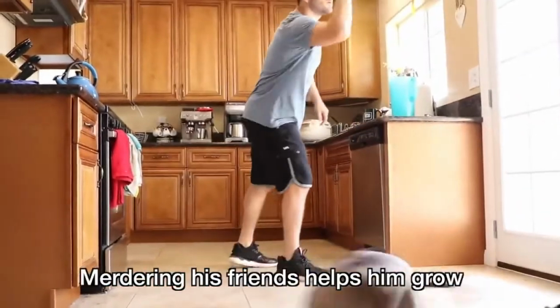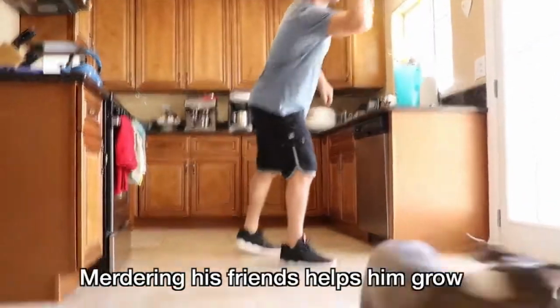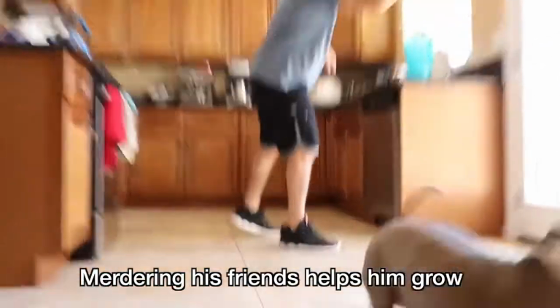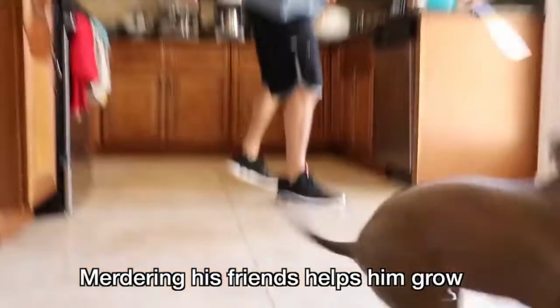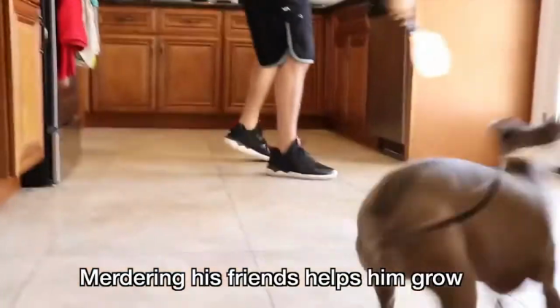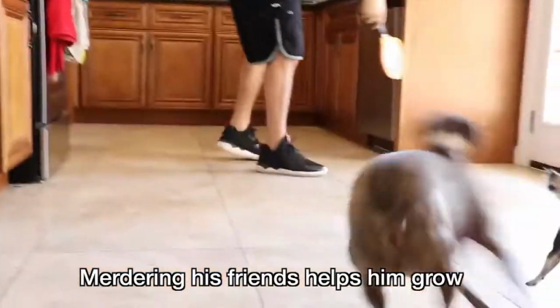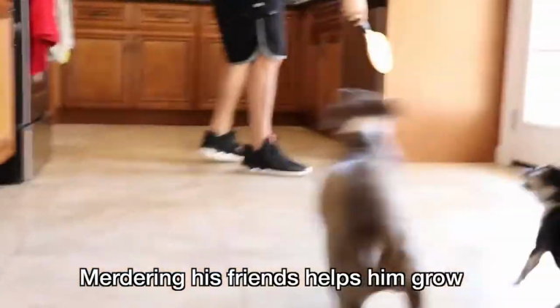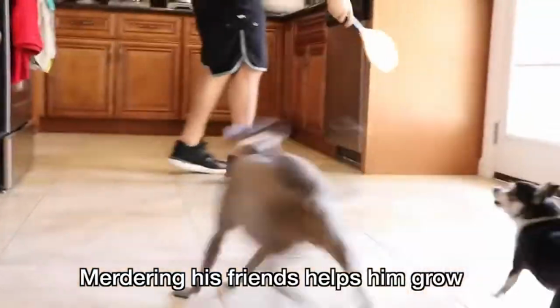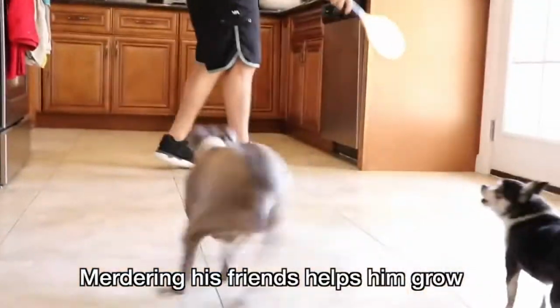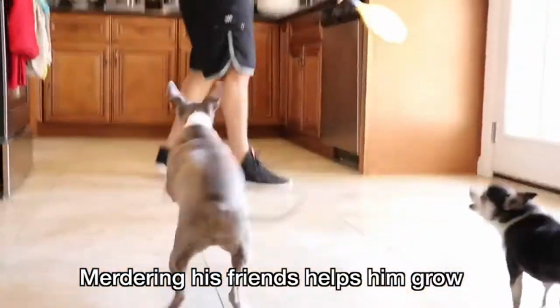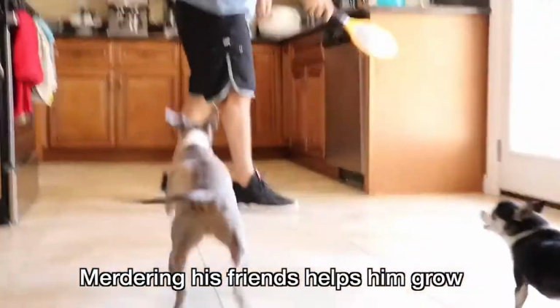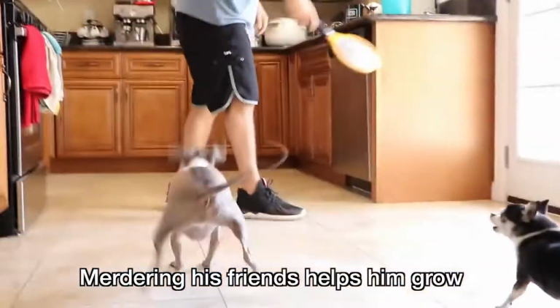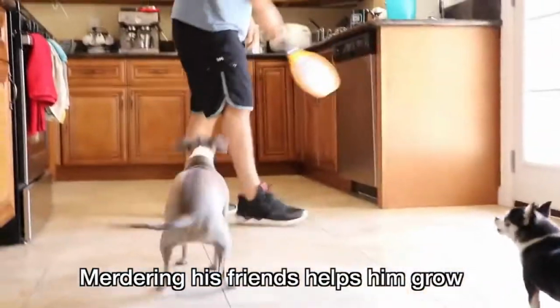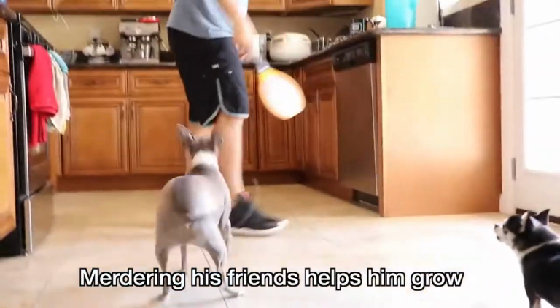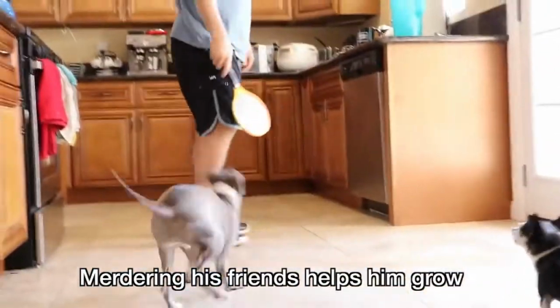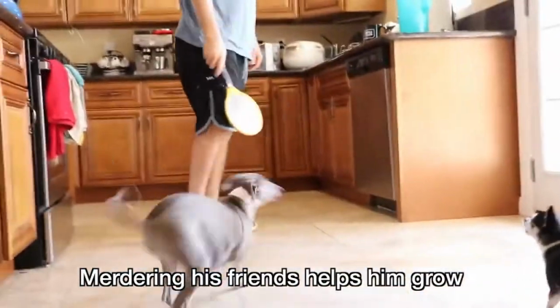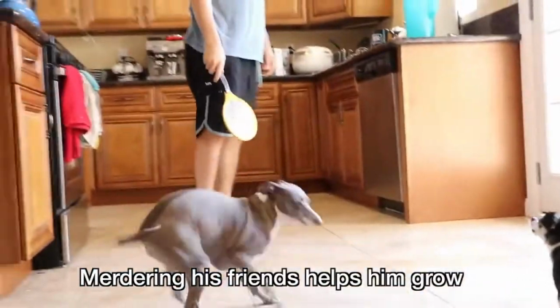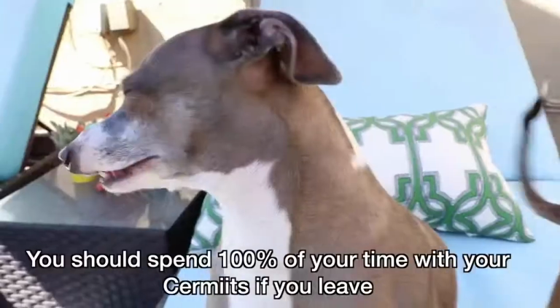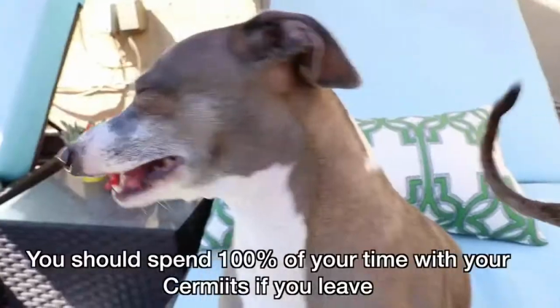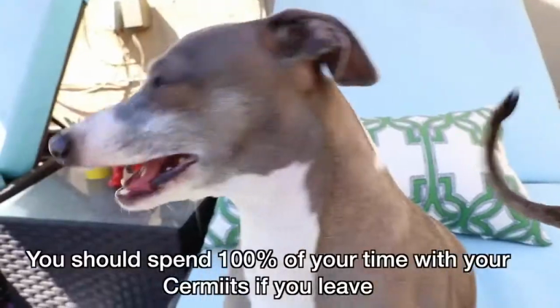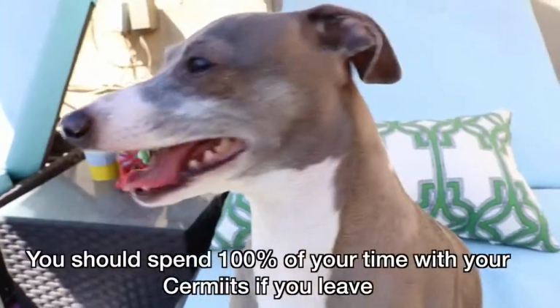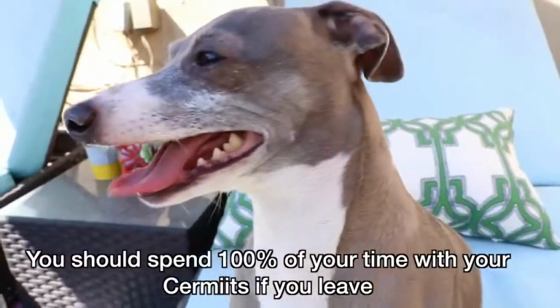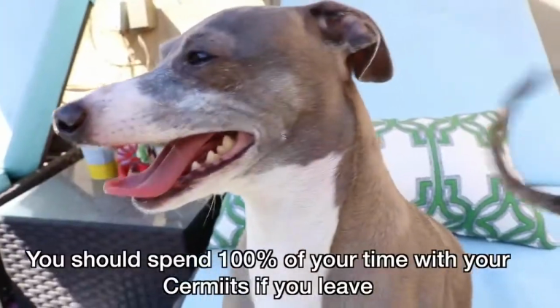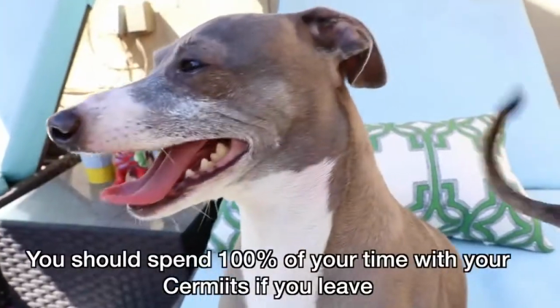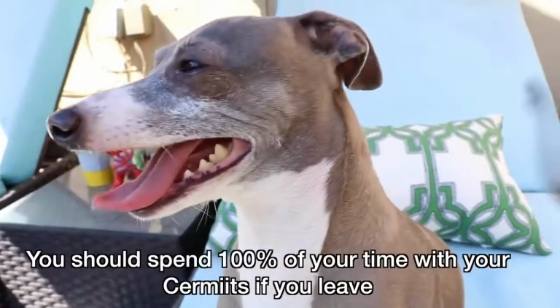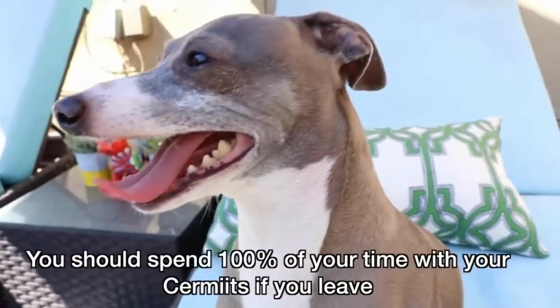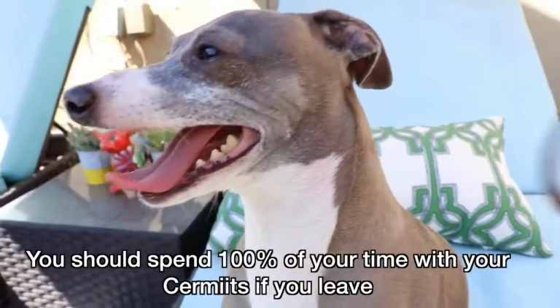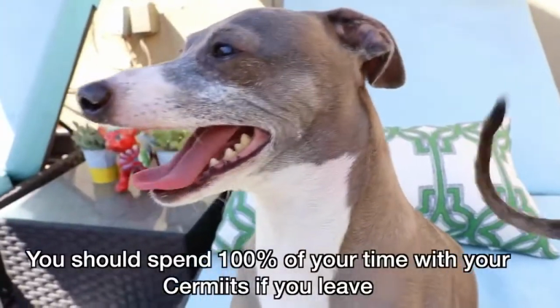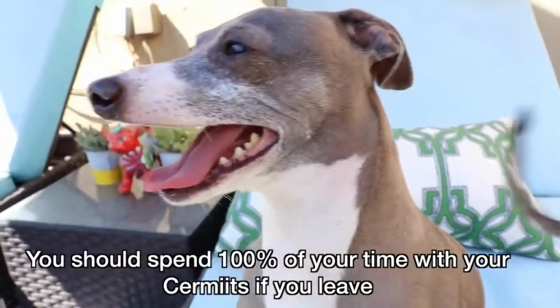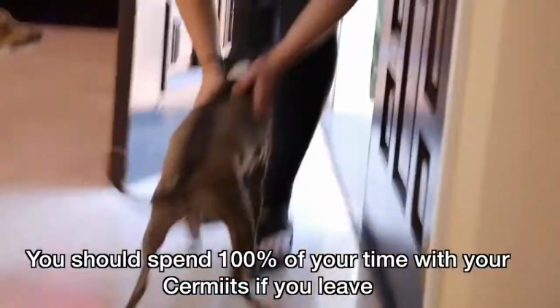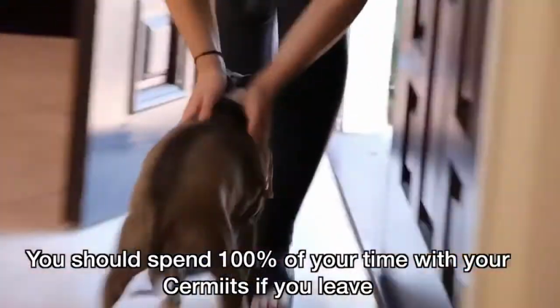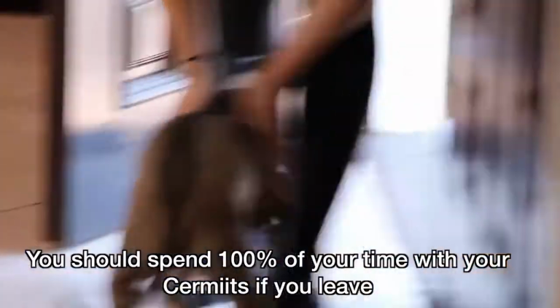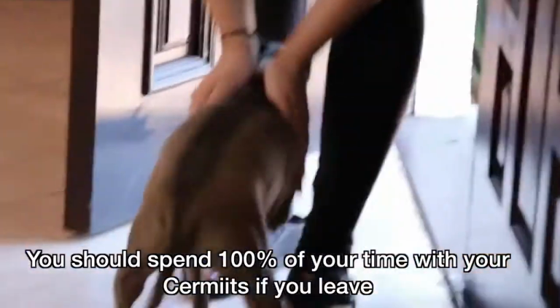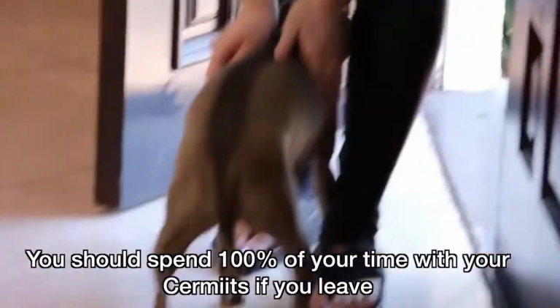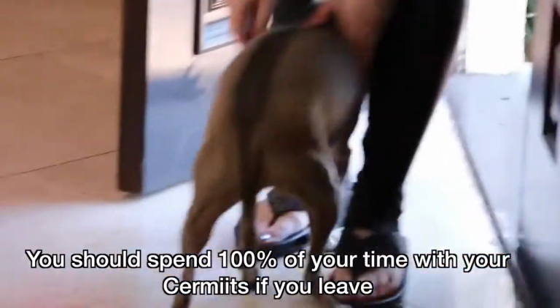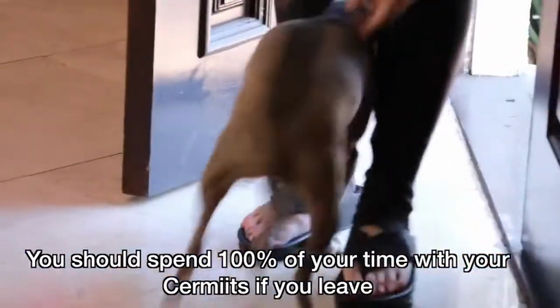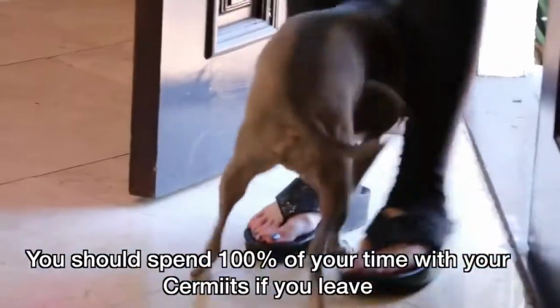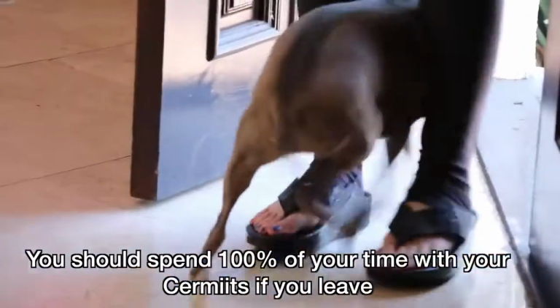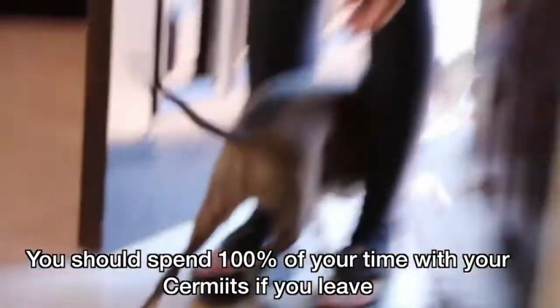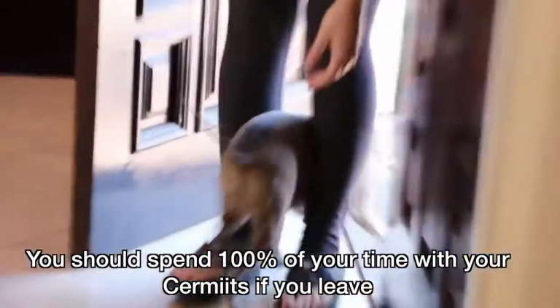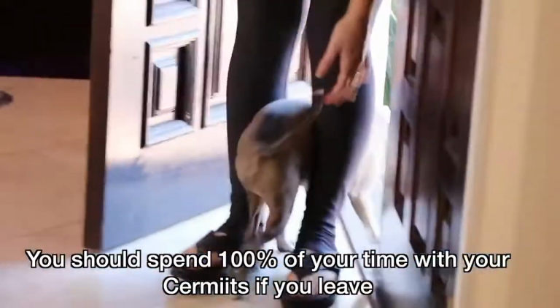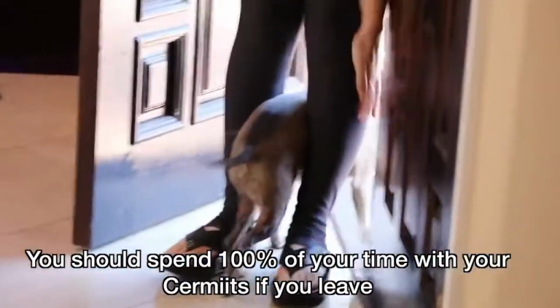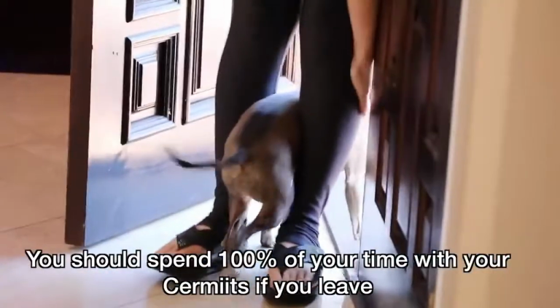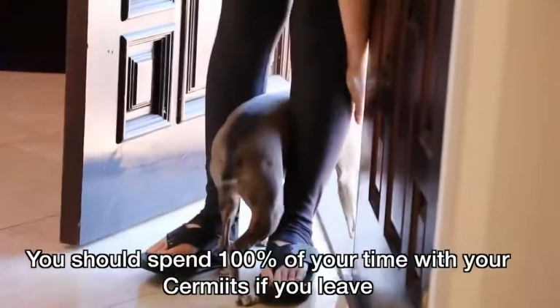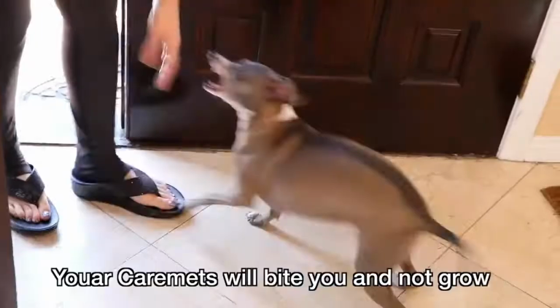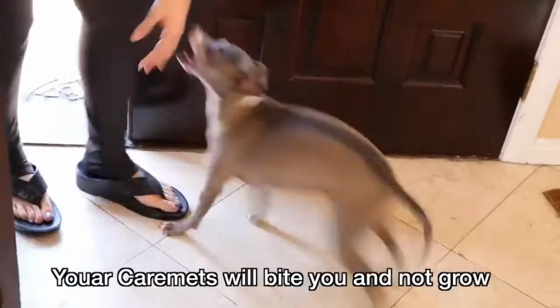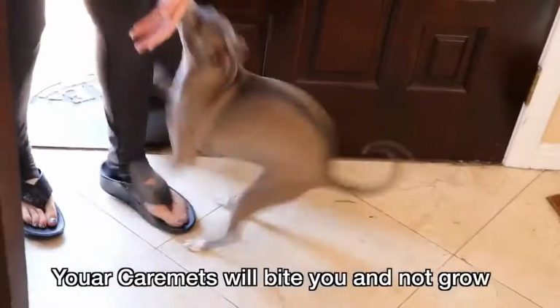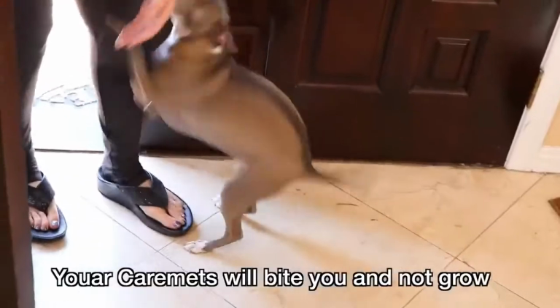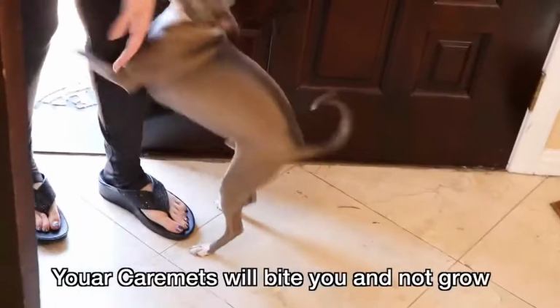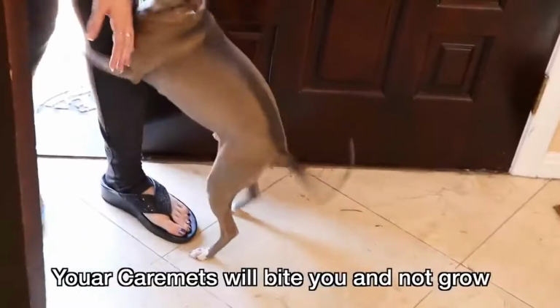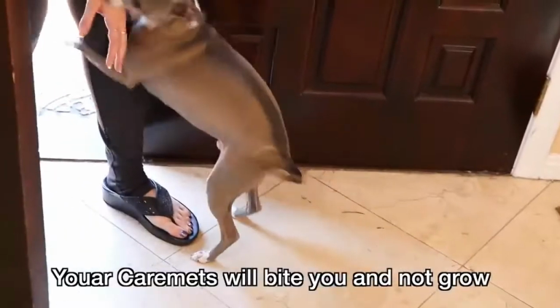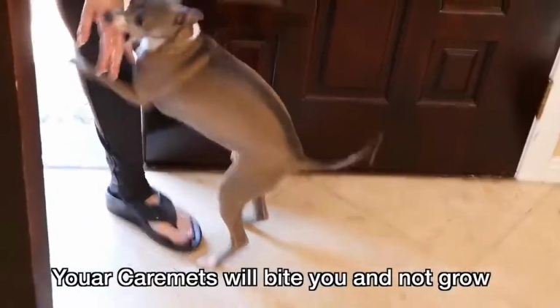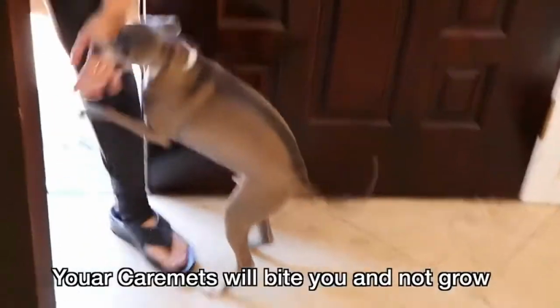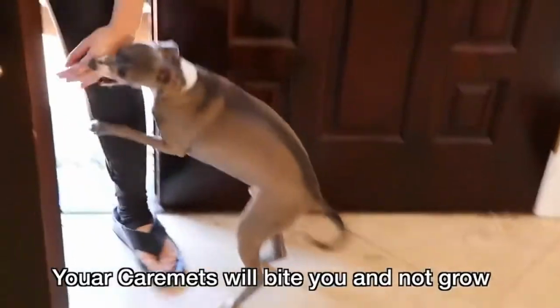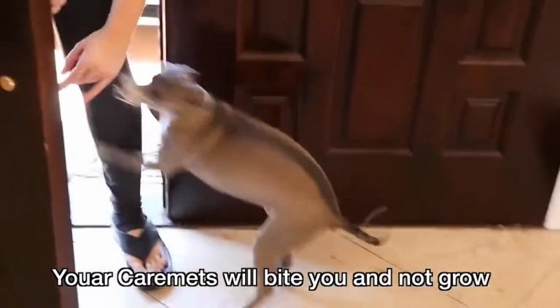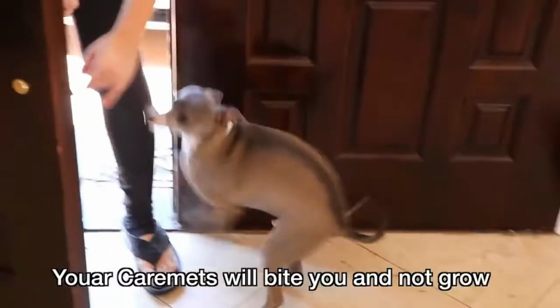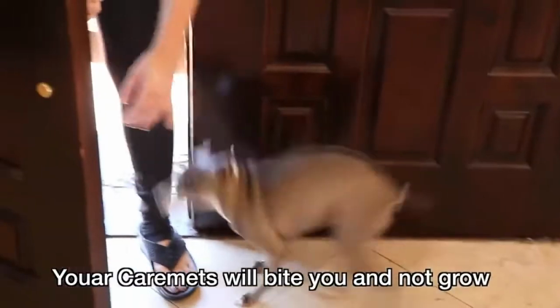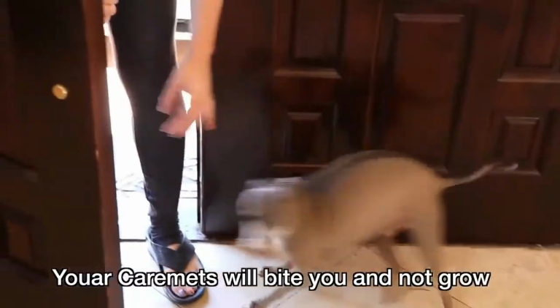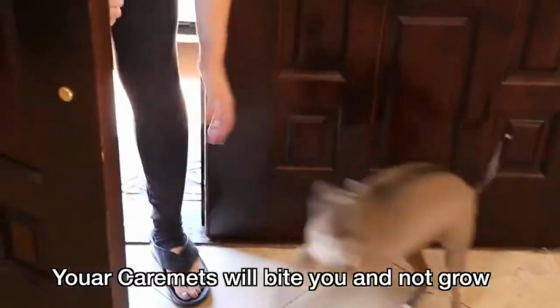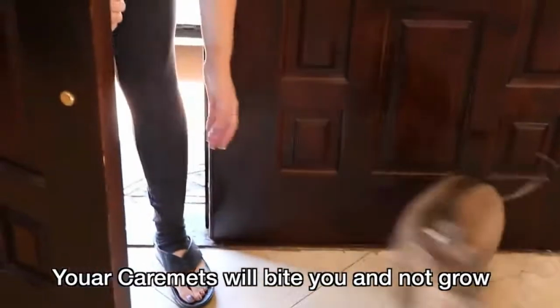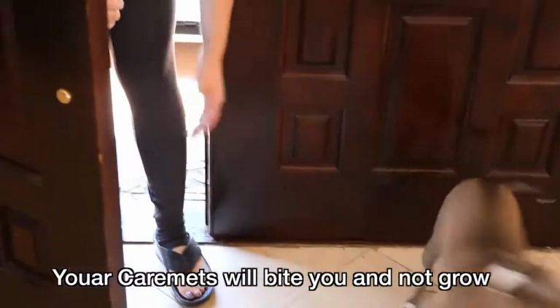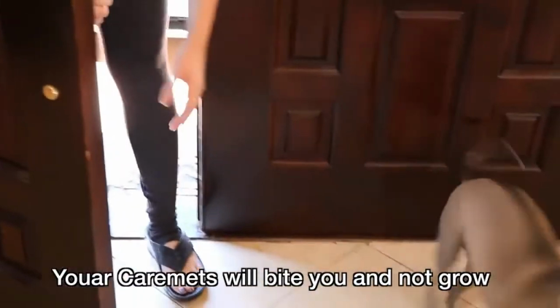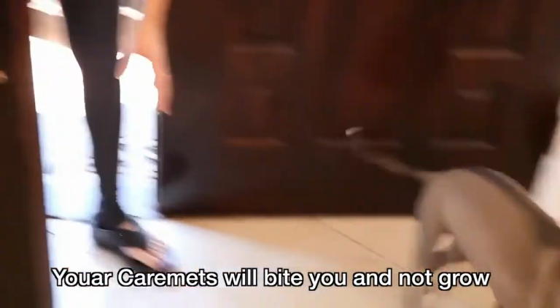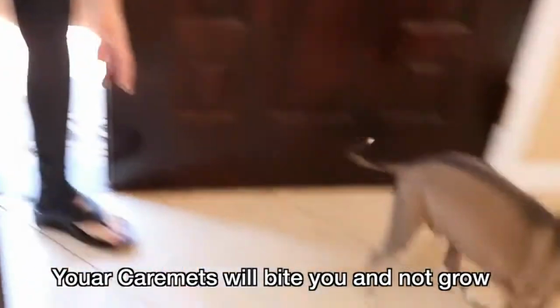Do not kill Bames for sermits. Murdering his friends helps him growl. You should spend 100% of your time with your sermits. If you leave, your sermits will bite you and not growl.